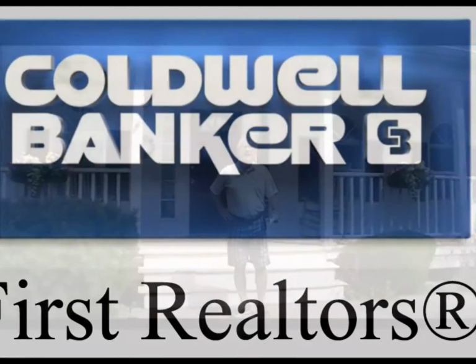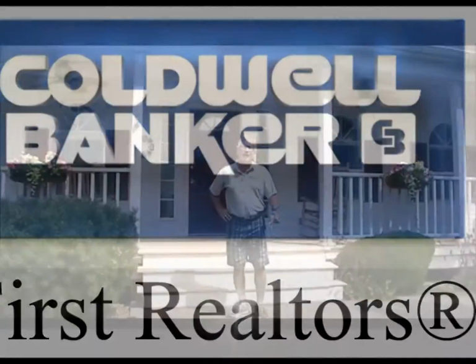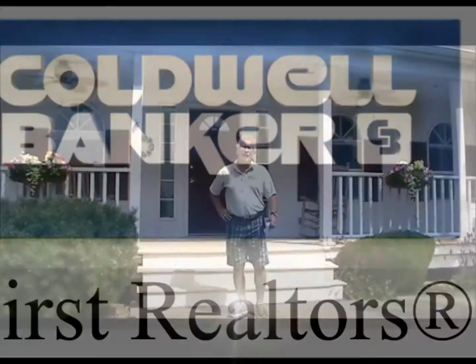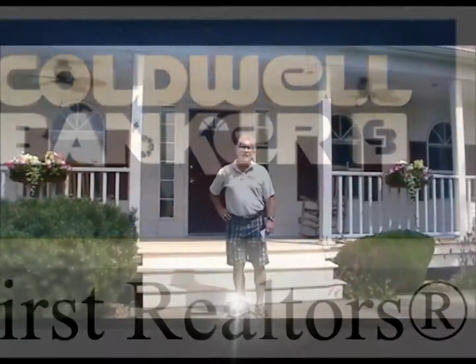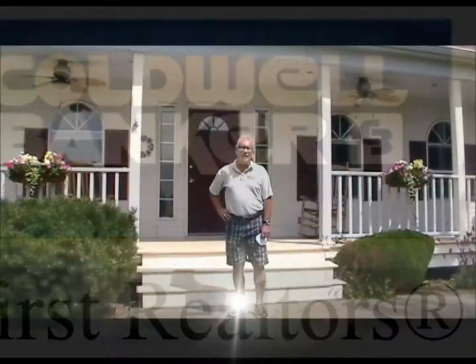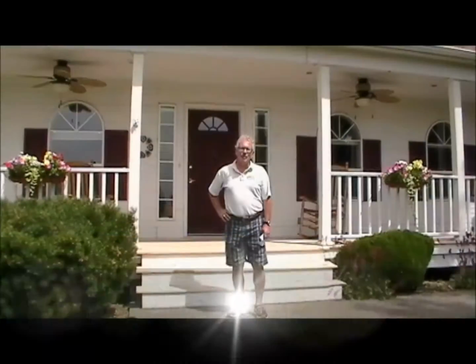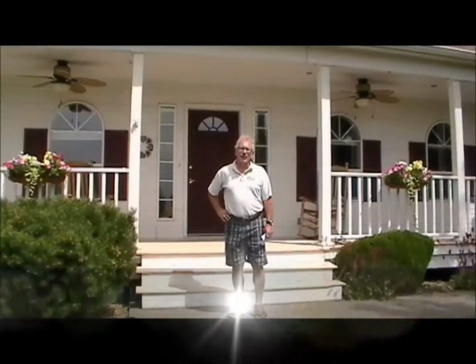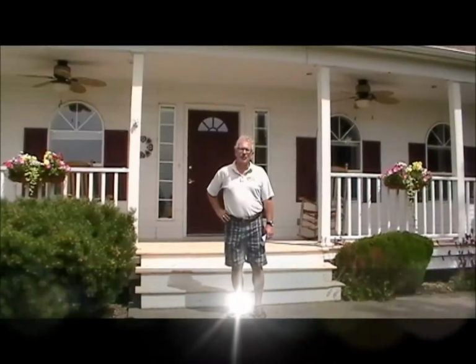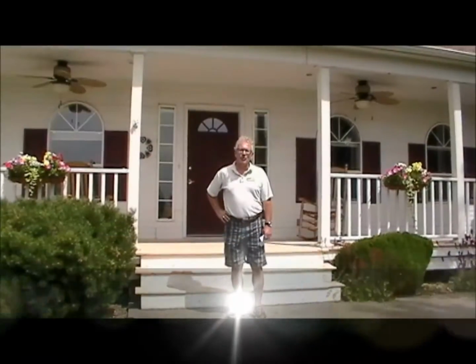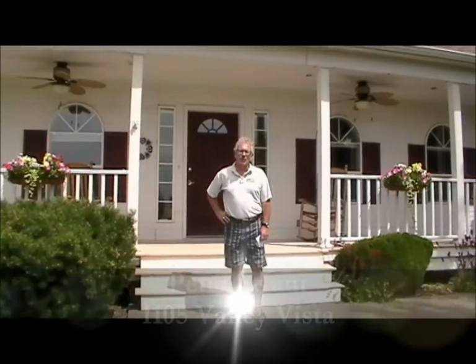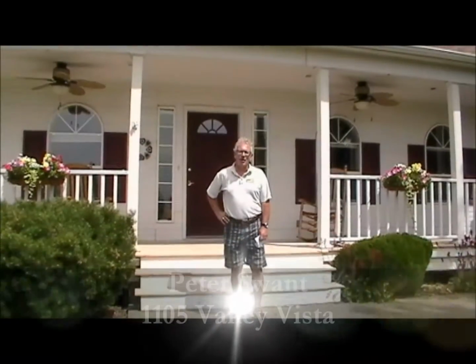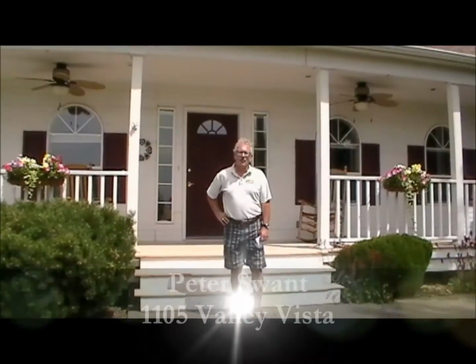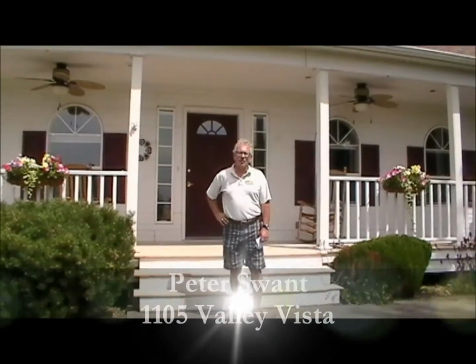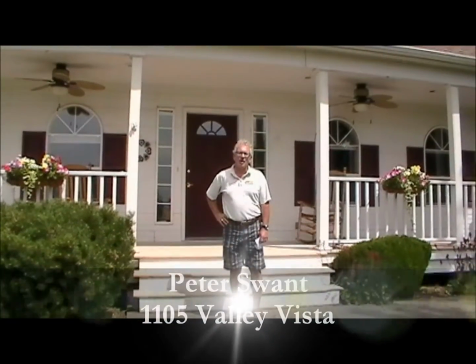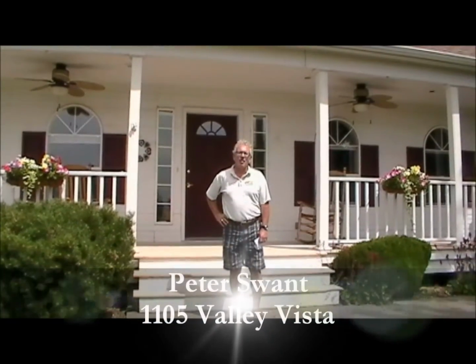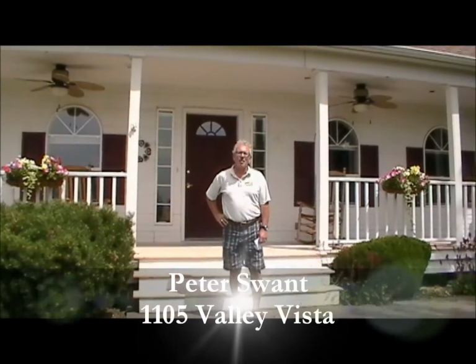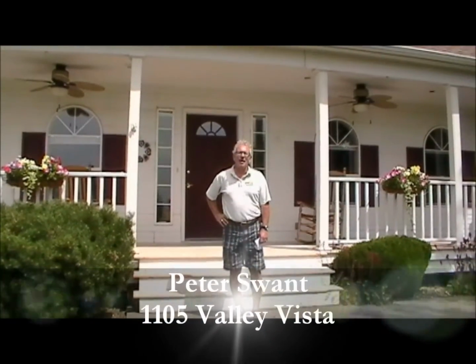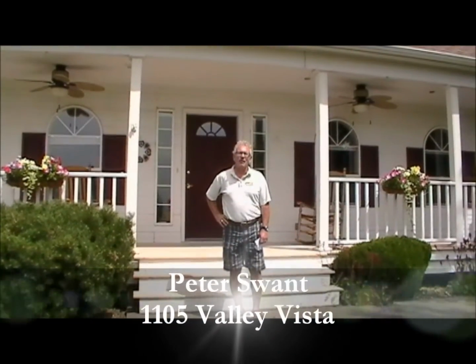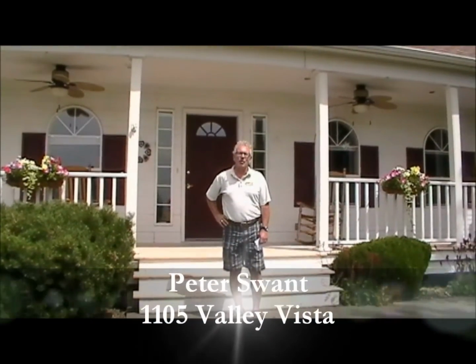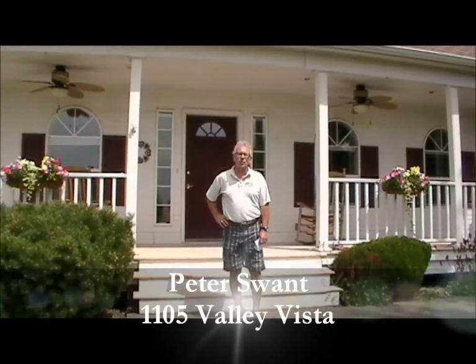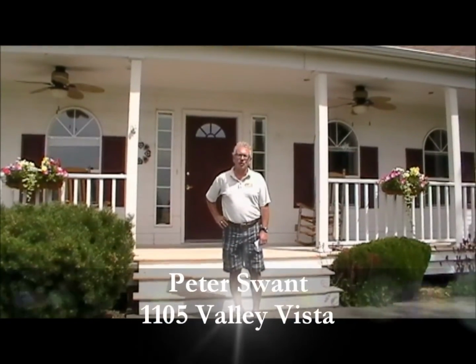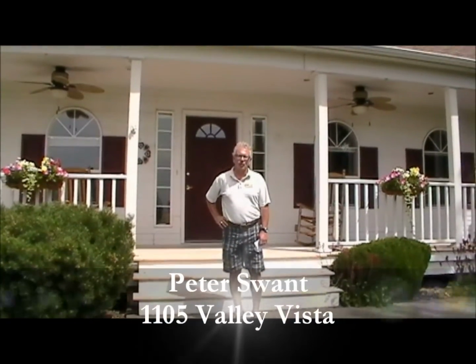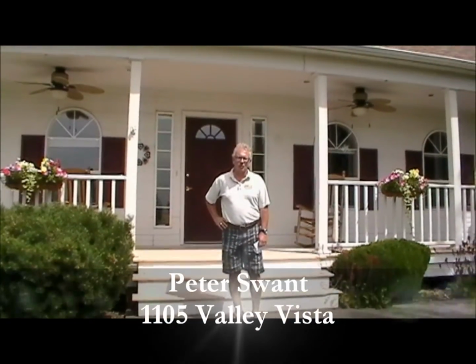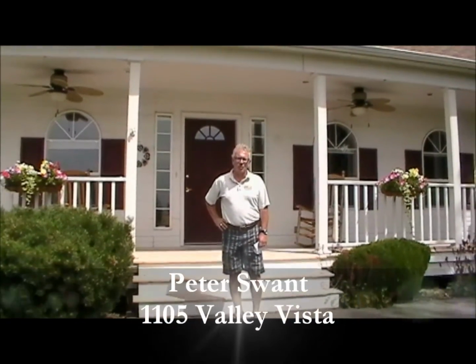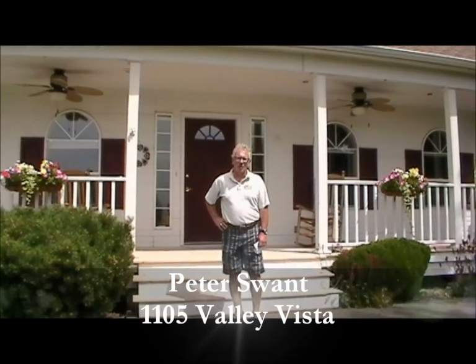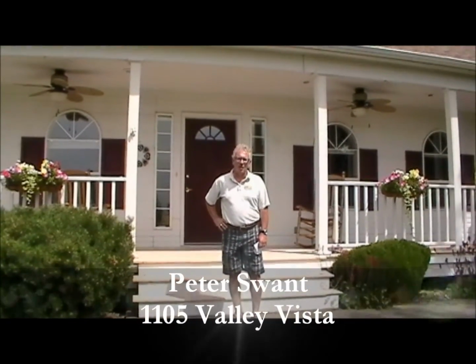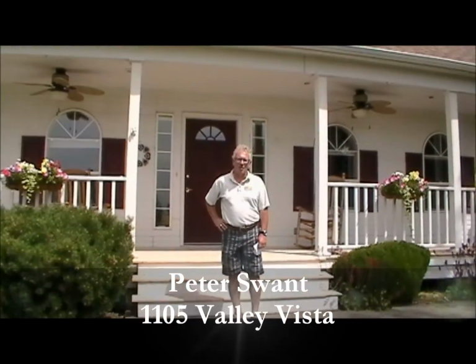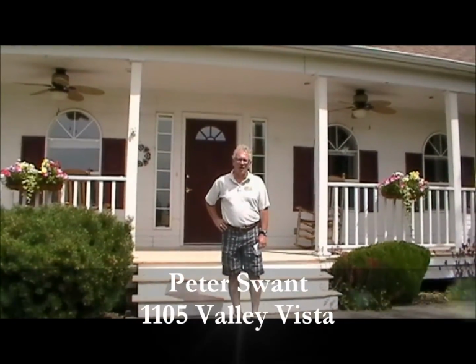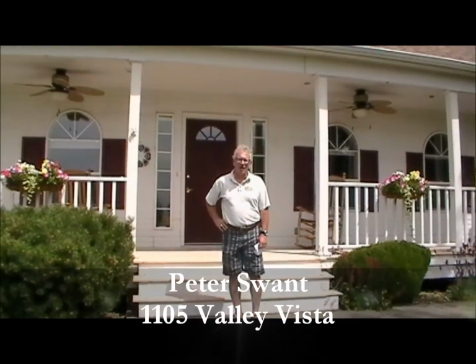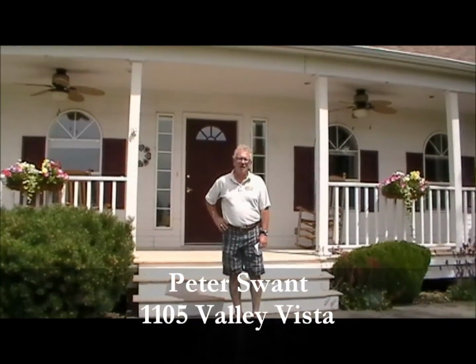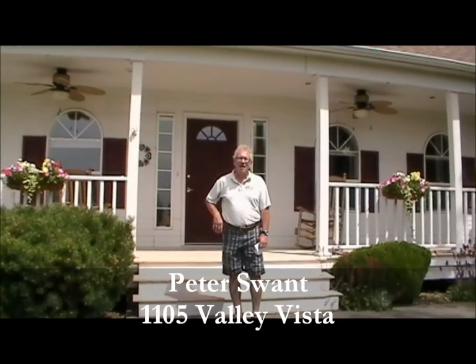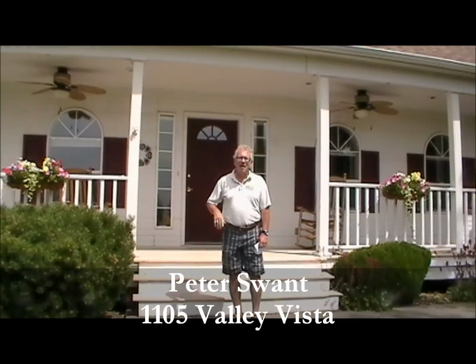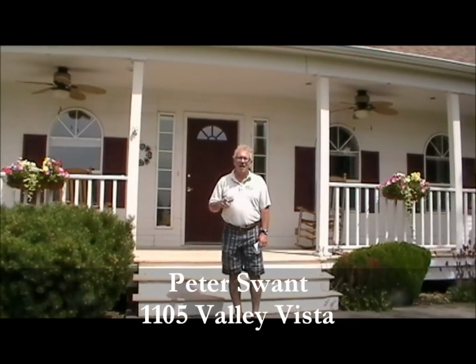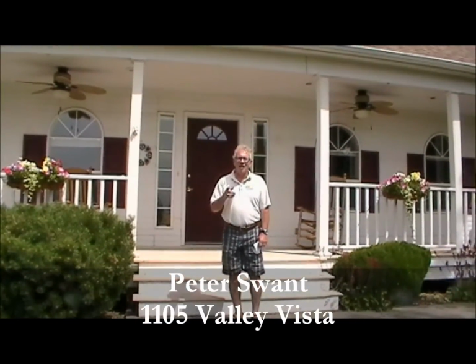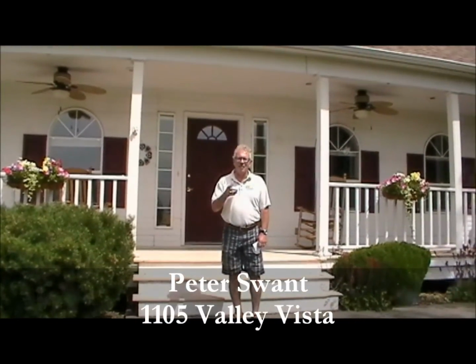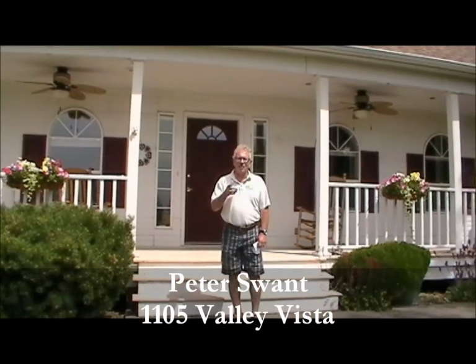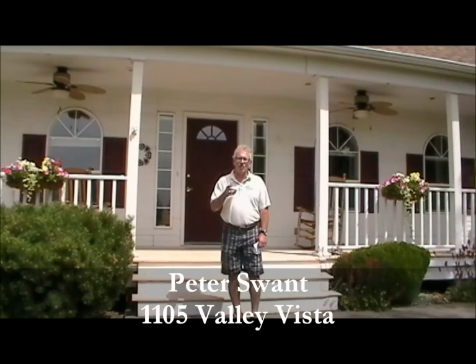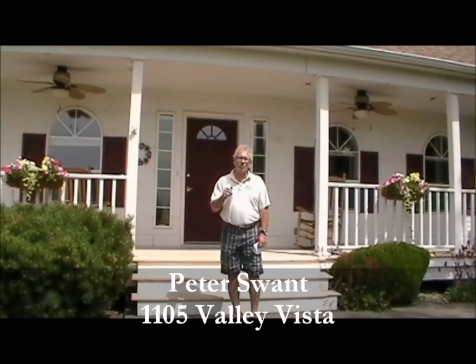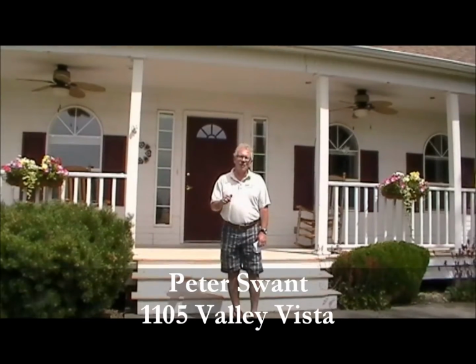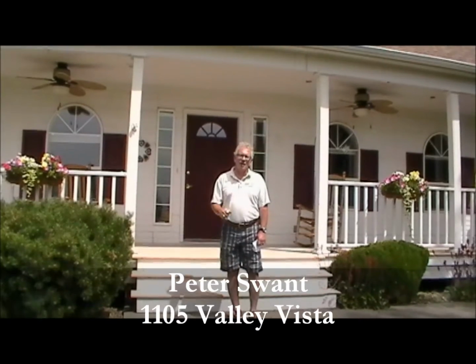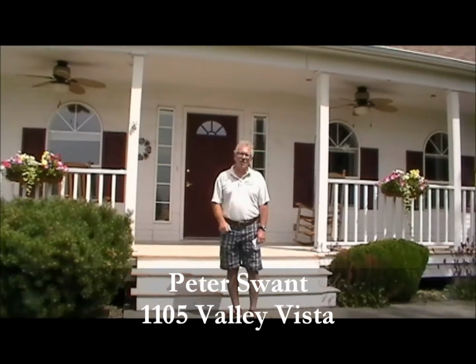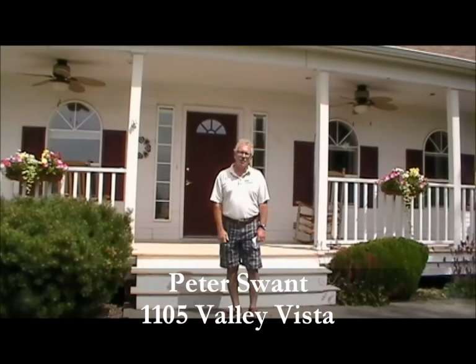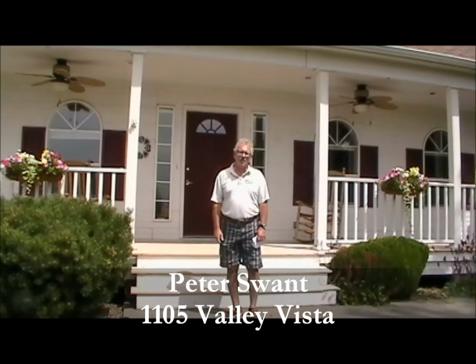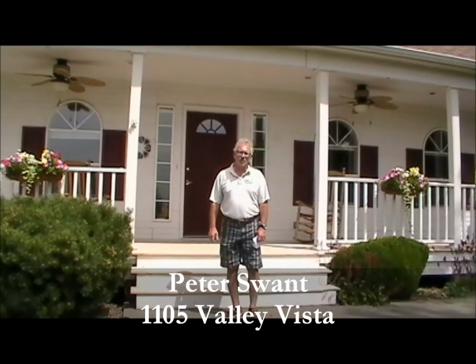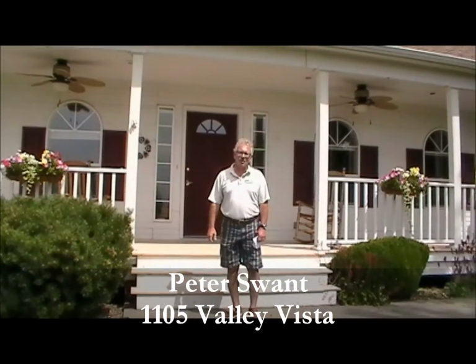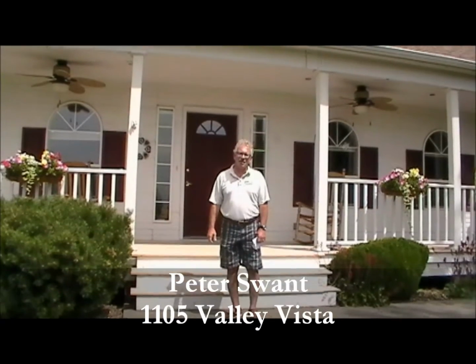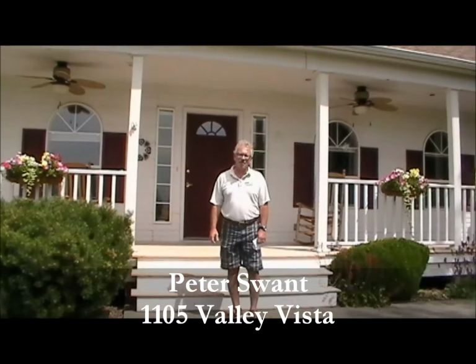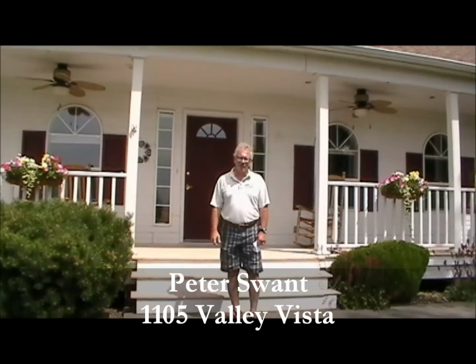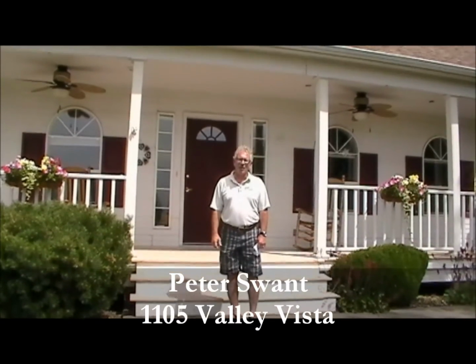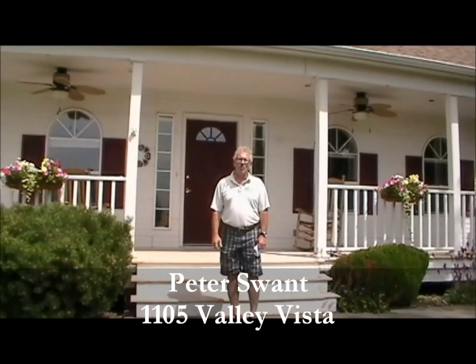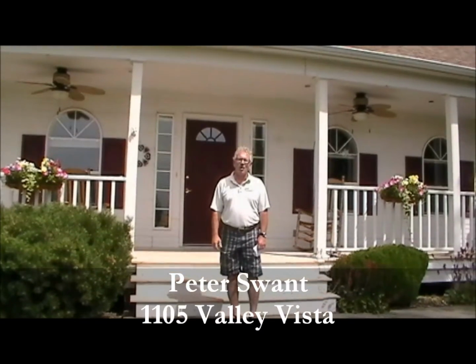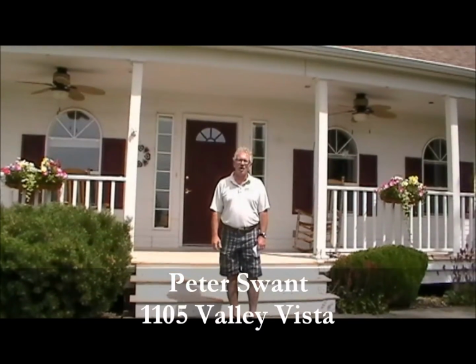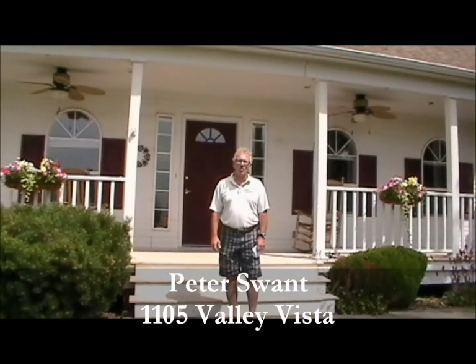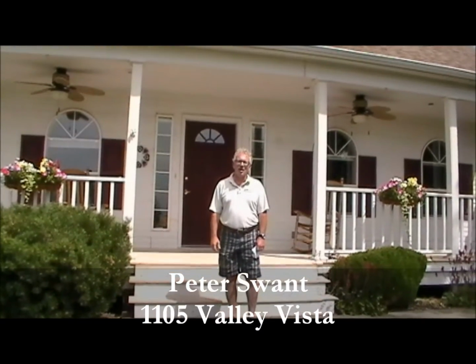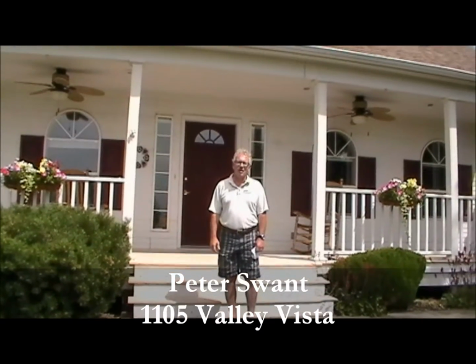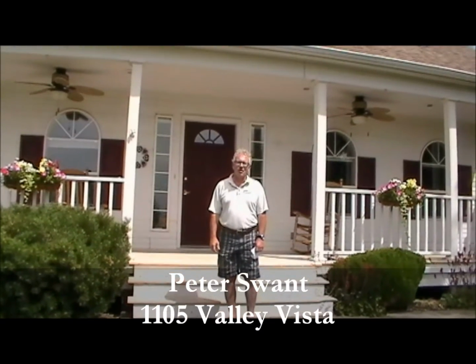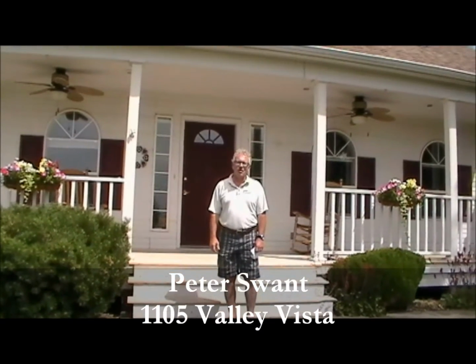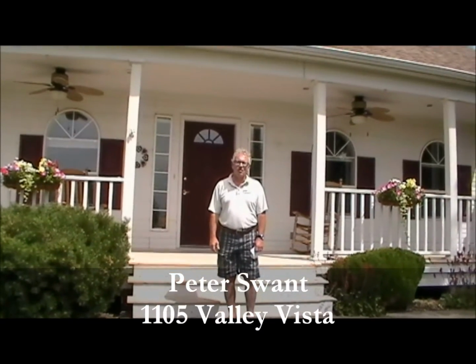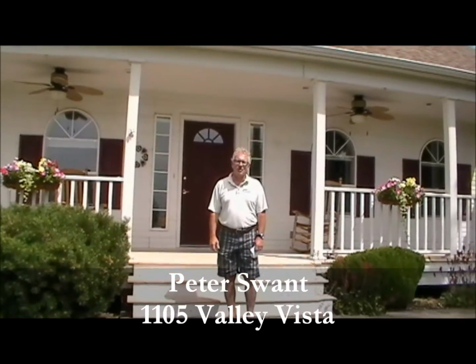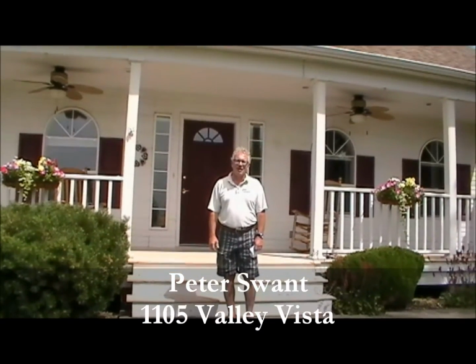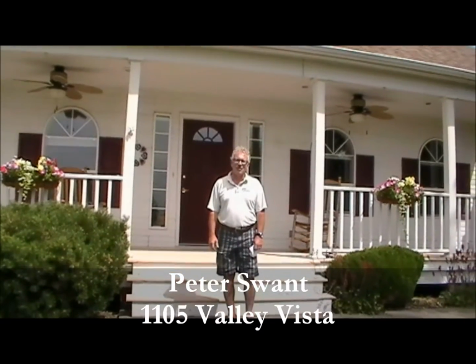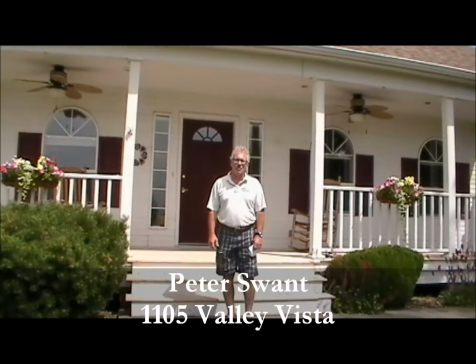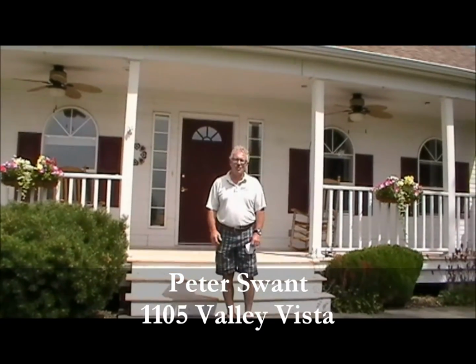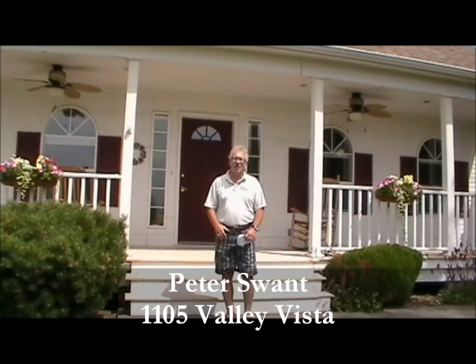Hi, I'm Peter Swant from Cobble Bank and First Realtors in Walla Walla. I'm your hometown realtor making Walla Walla your hometown too.